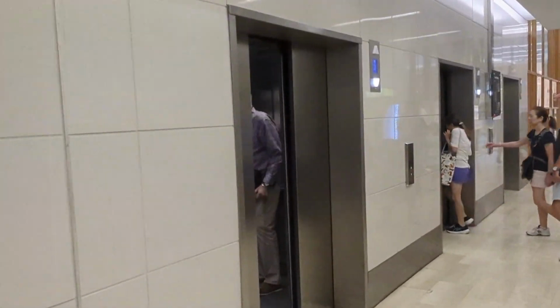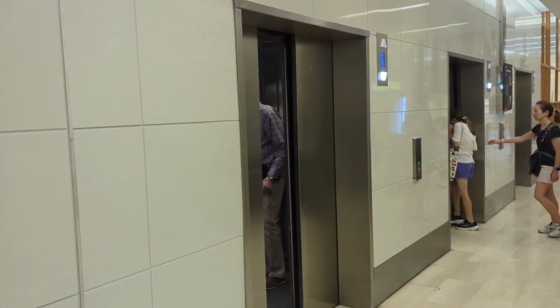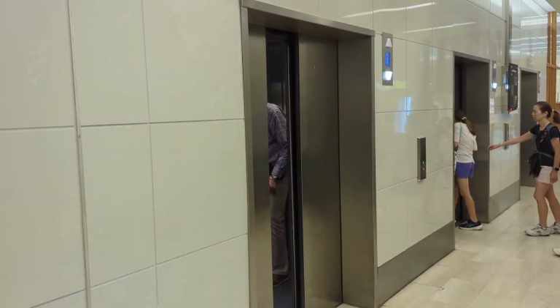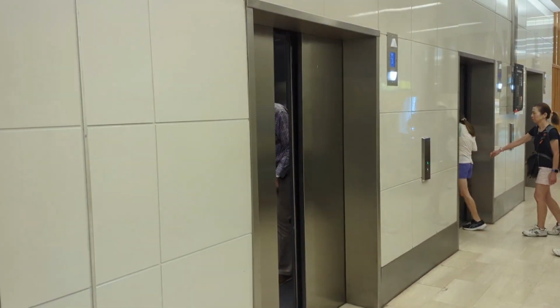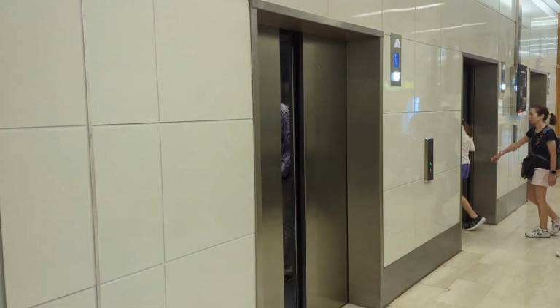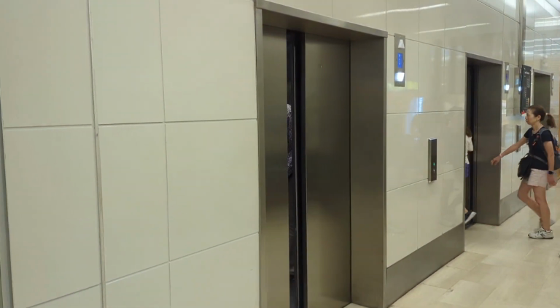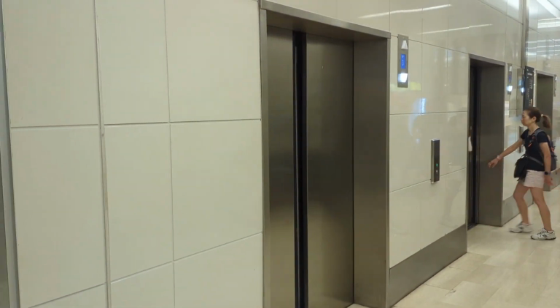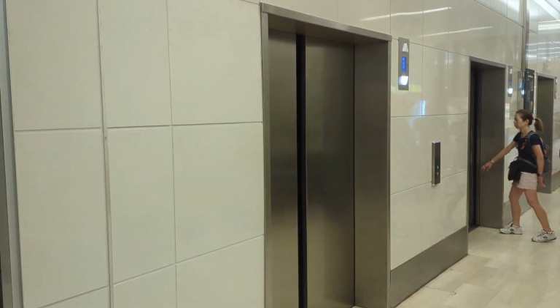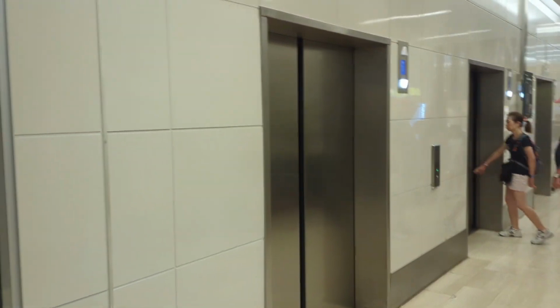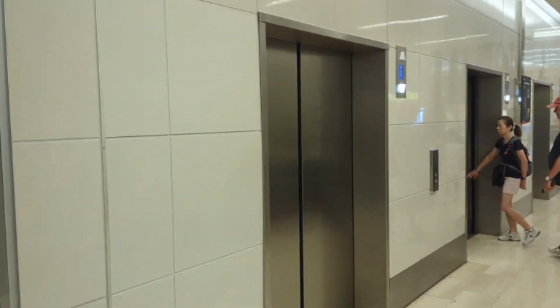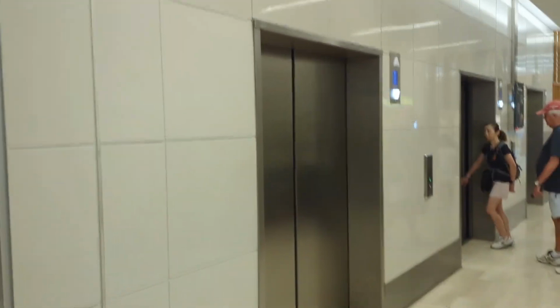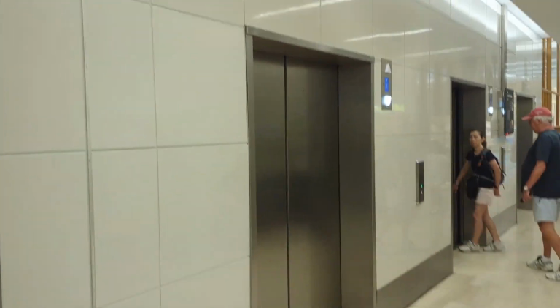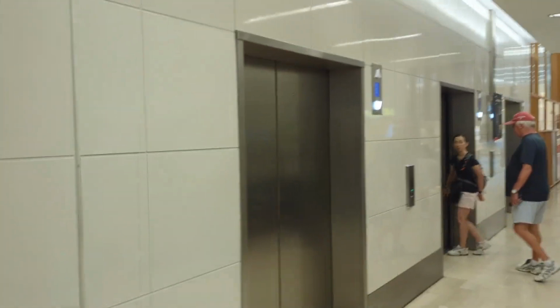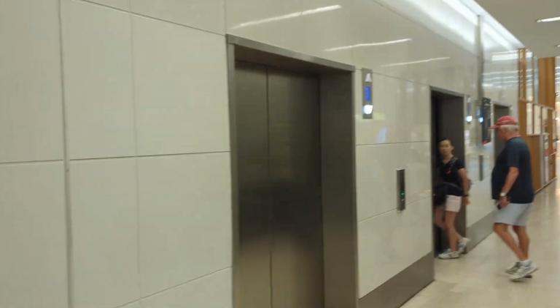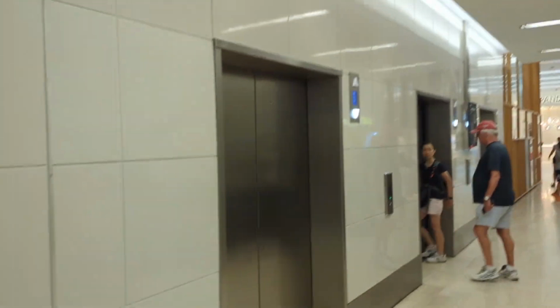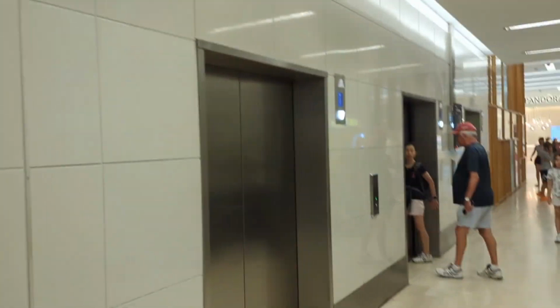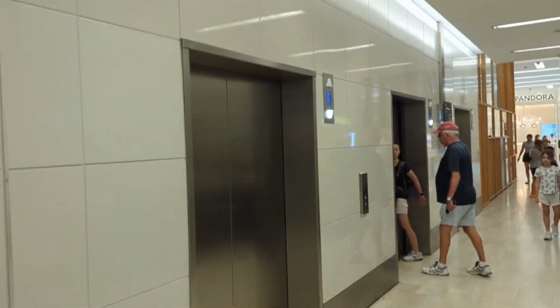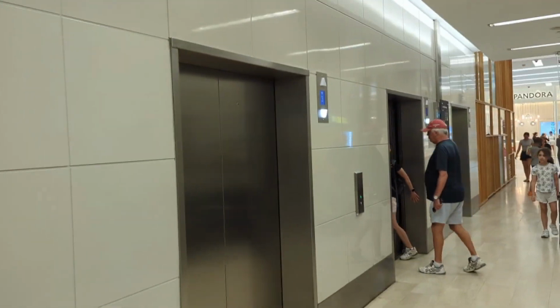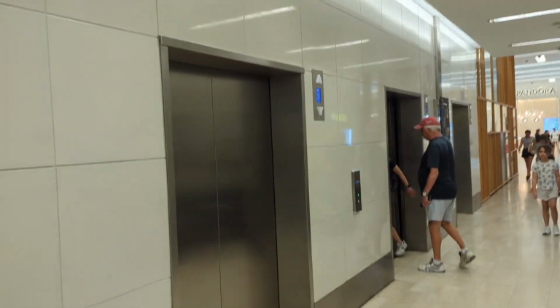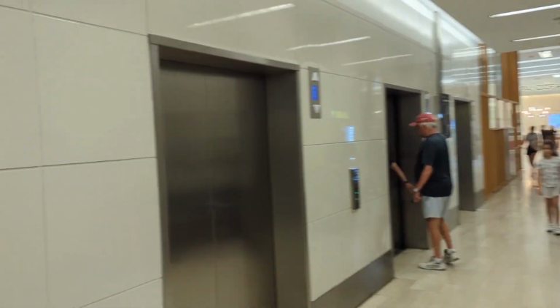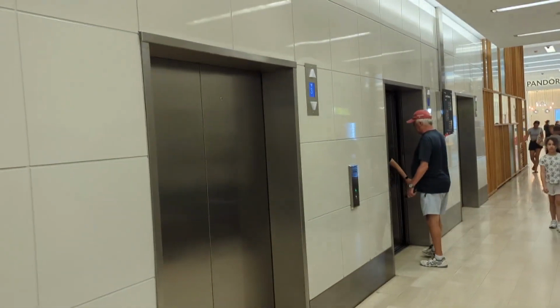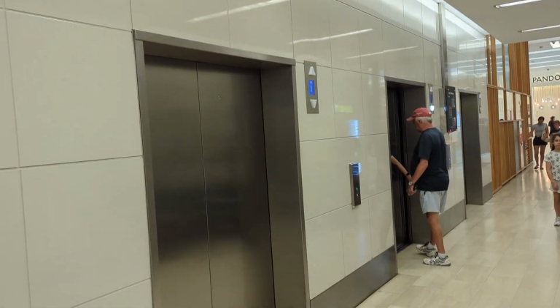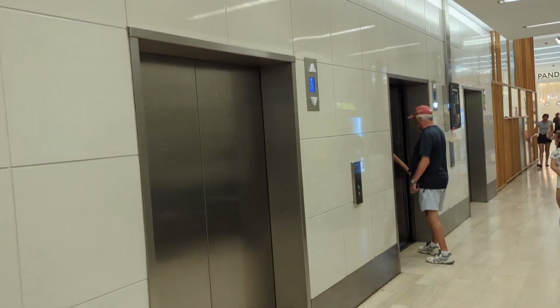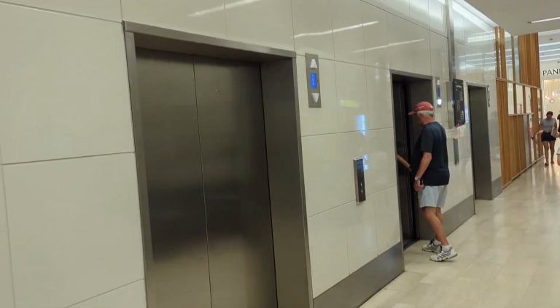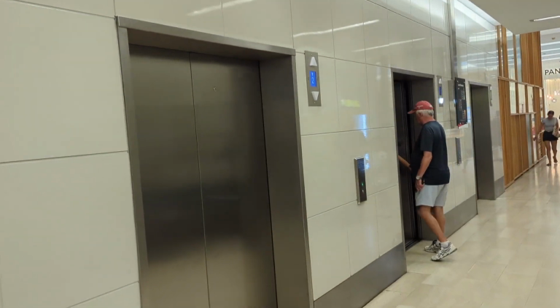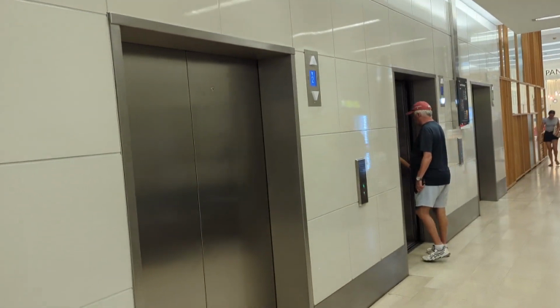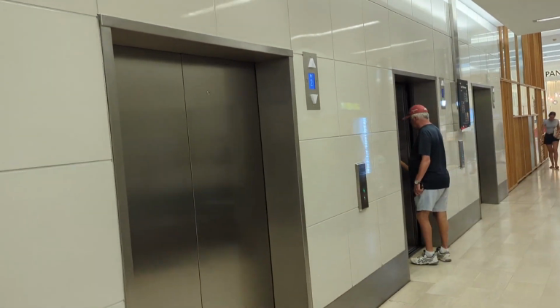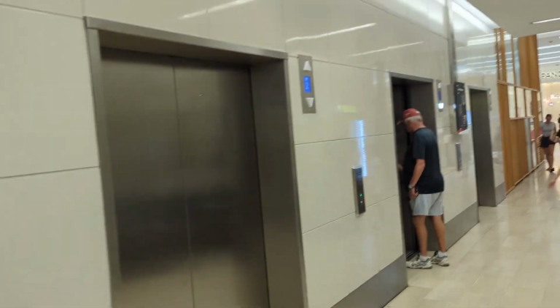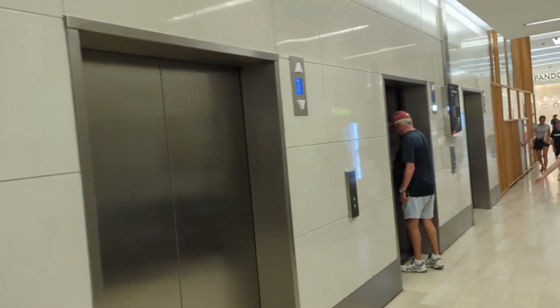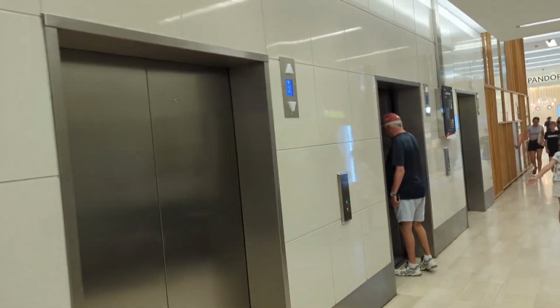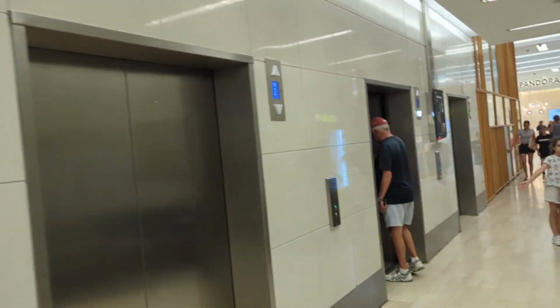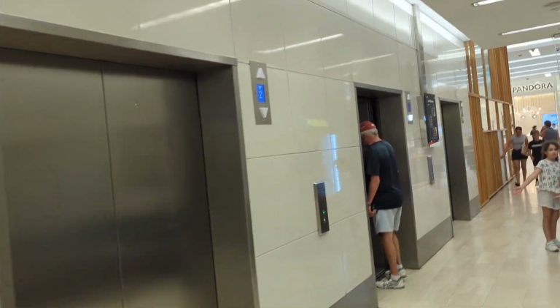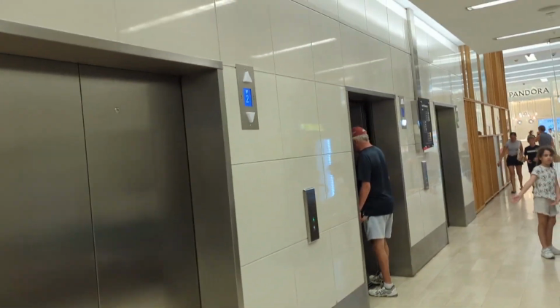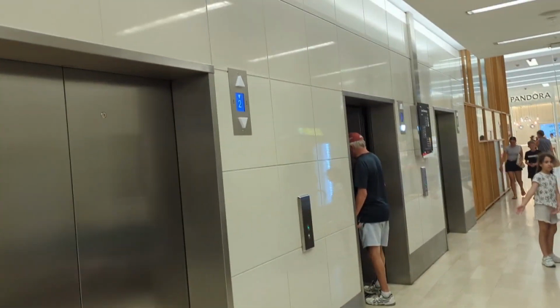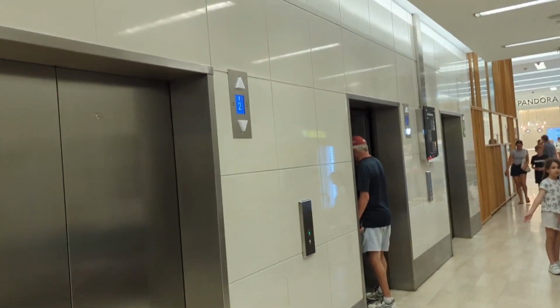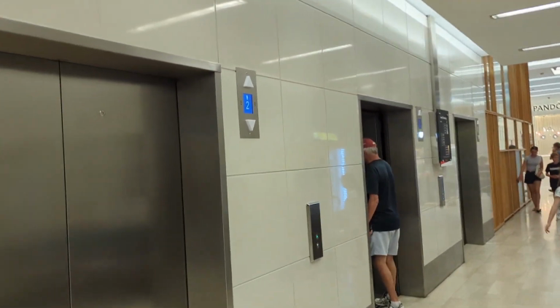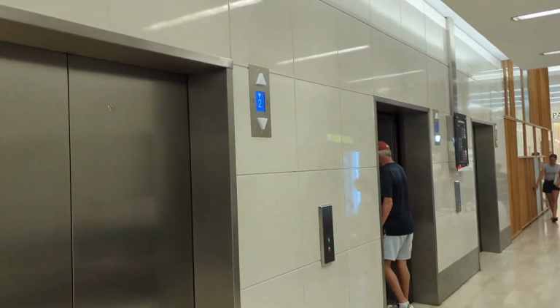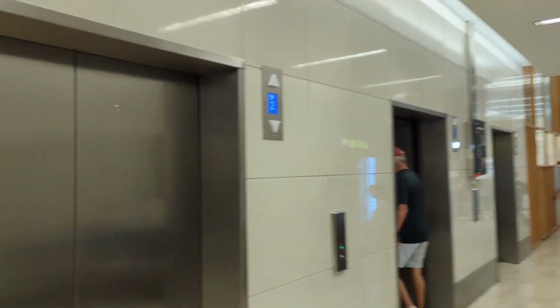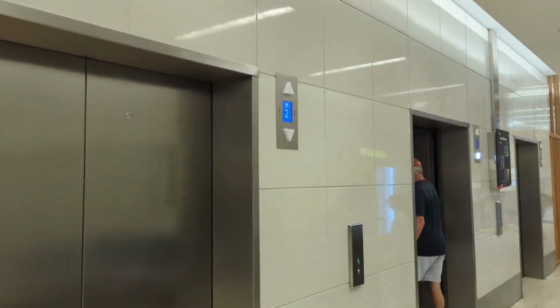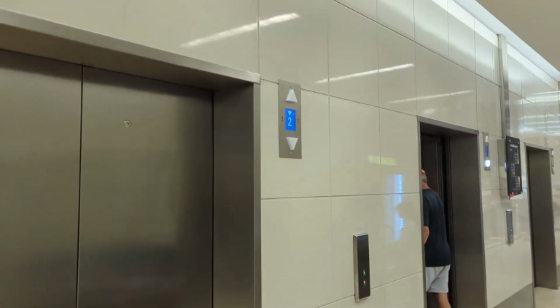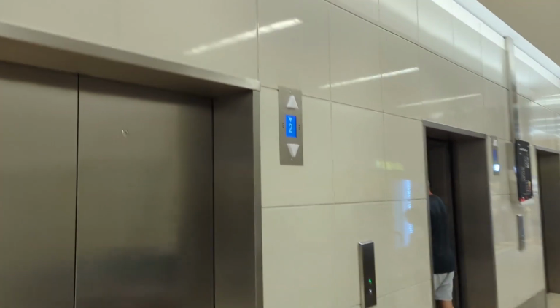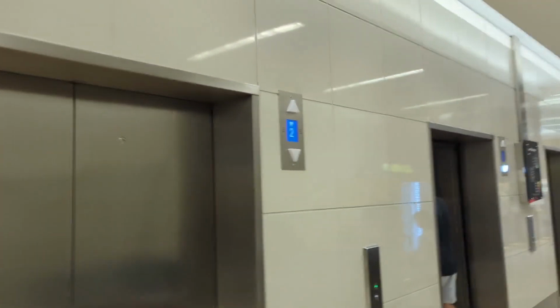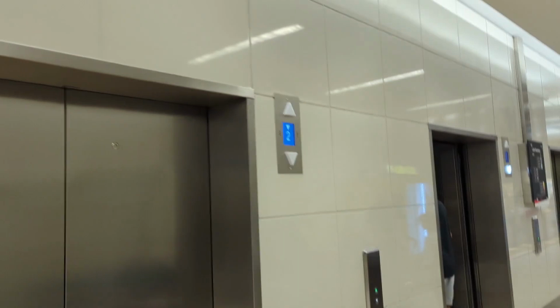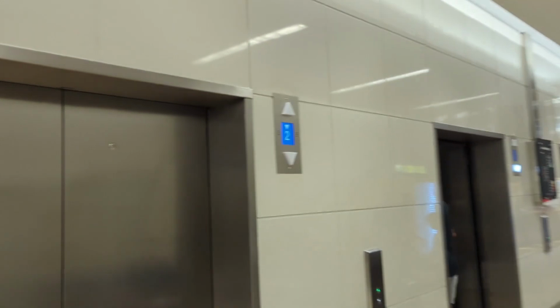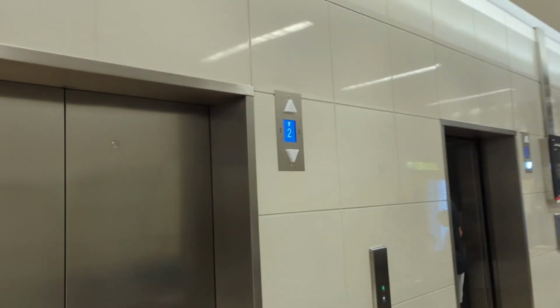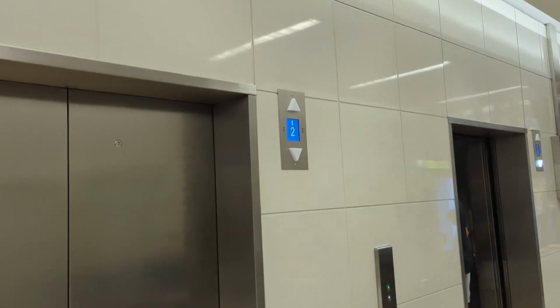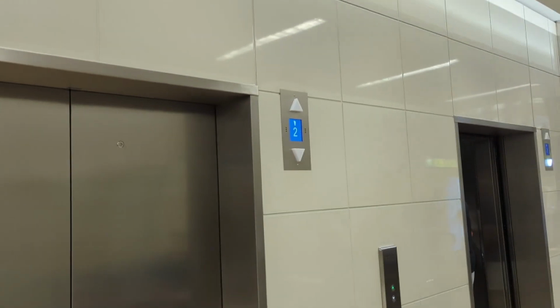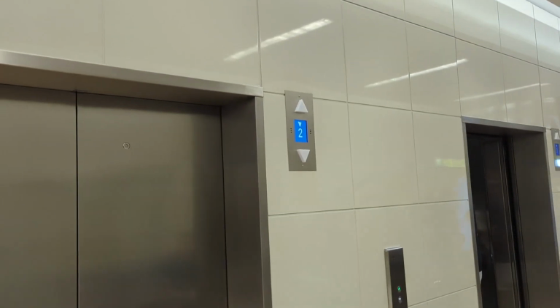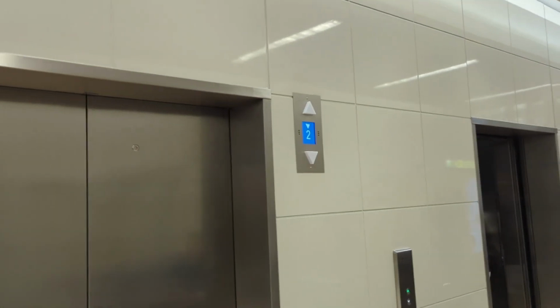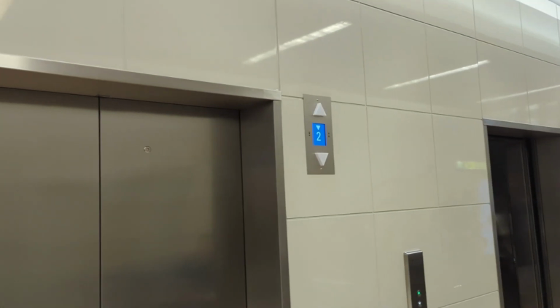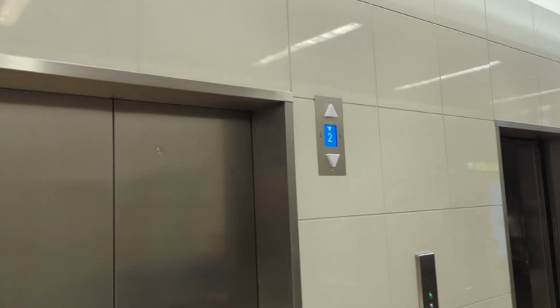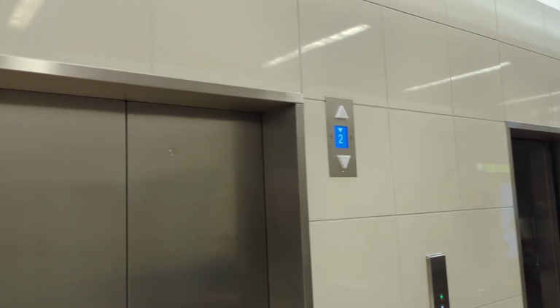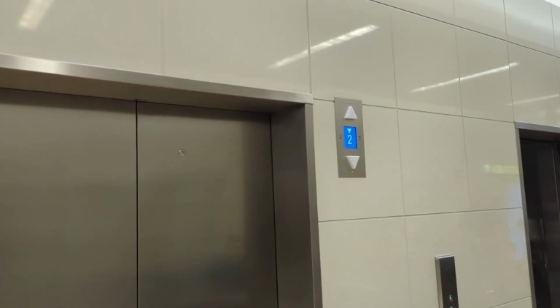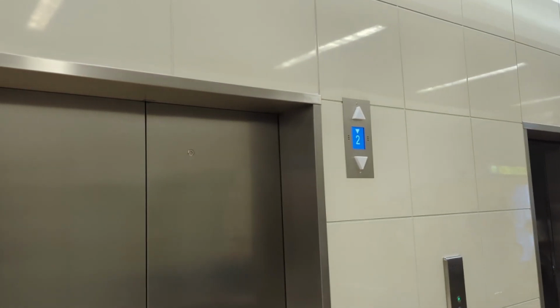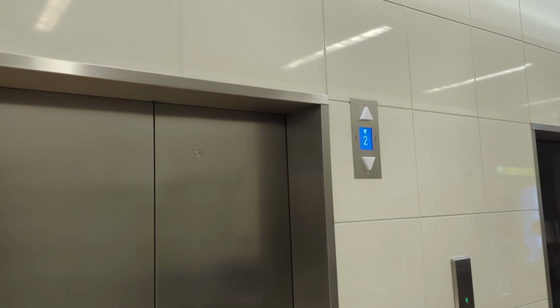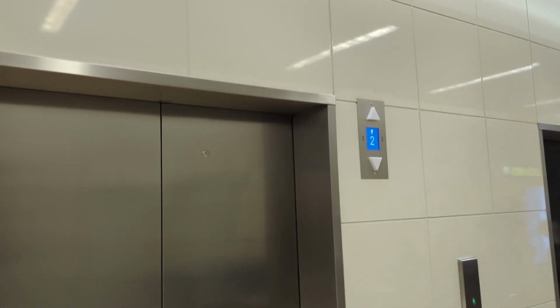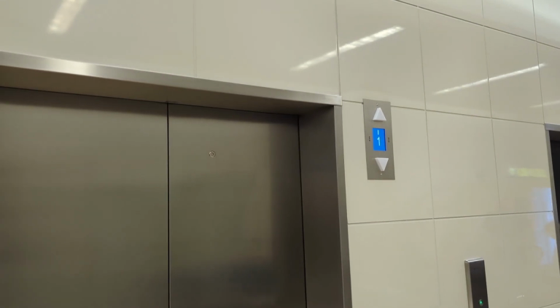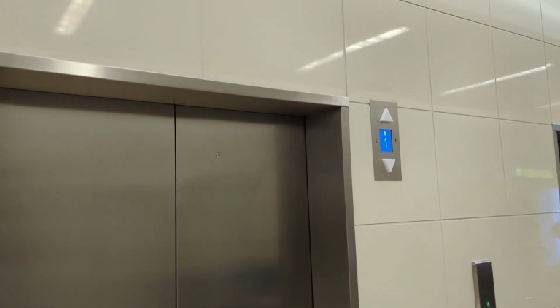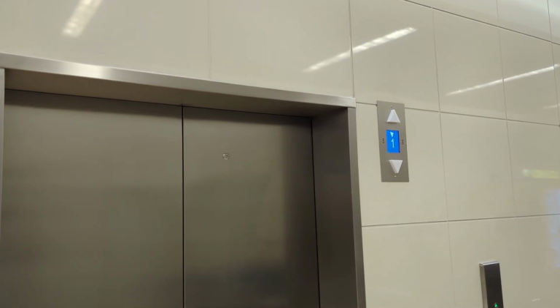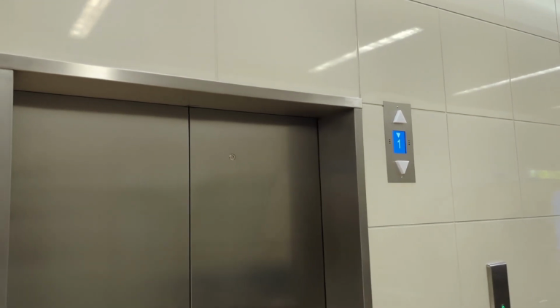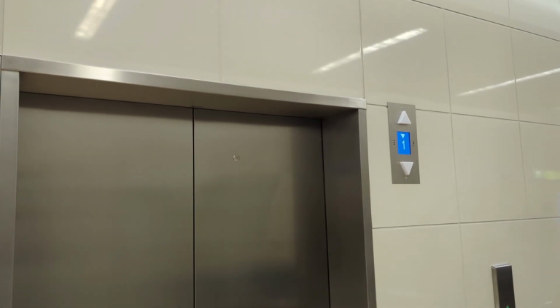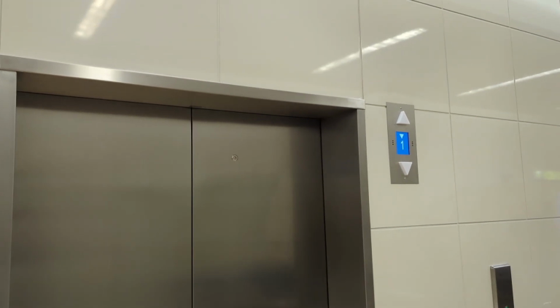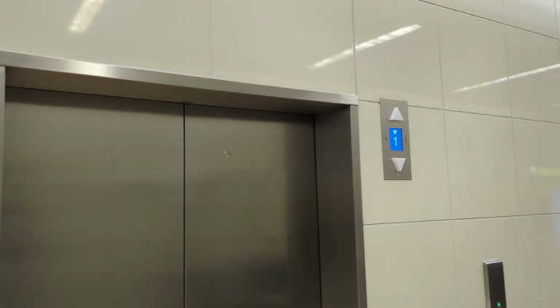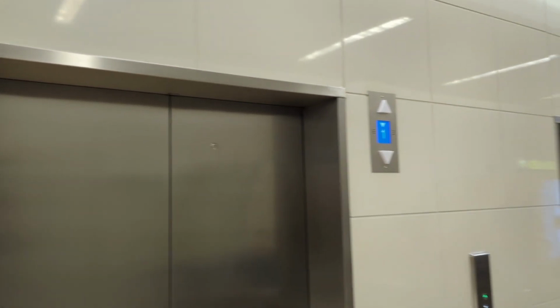So, here it goes — all the lifts have been modernized now. Not a bad mod, but a bit bumpy.